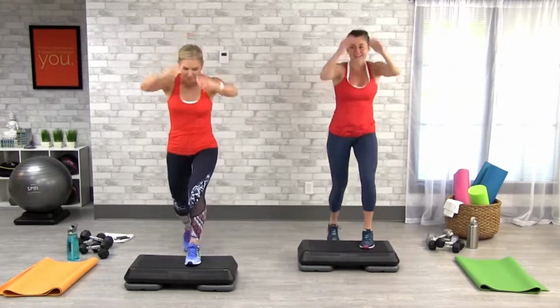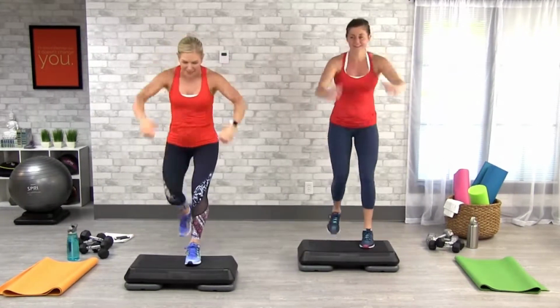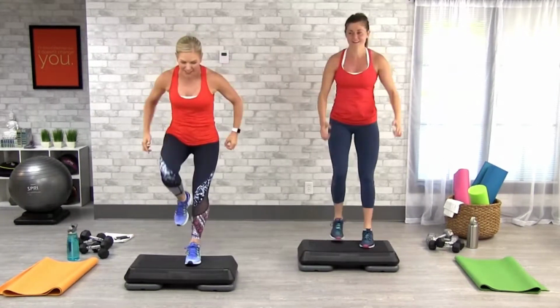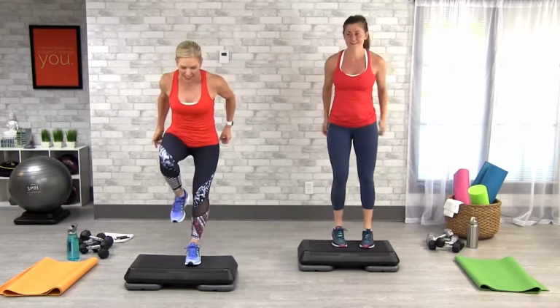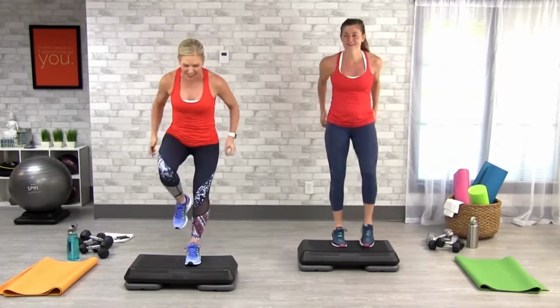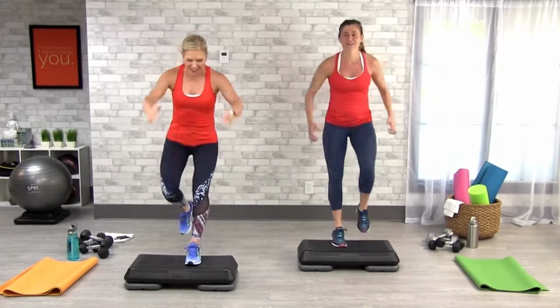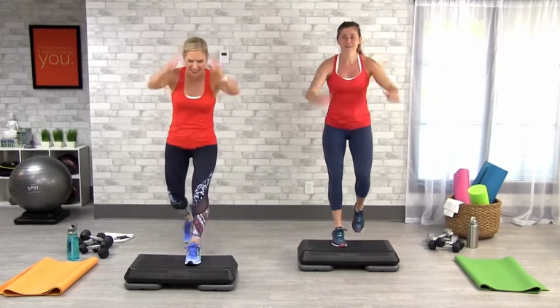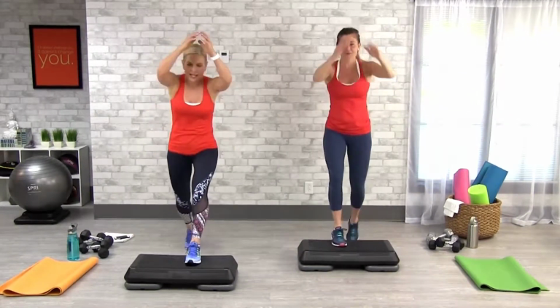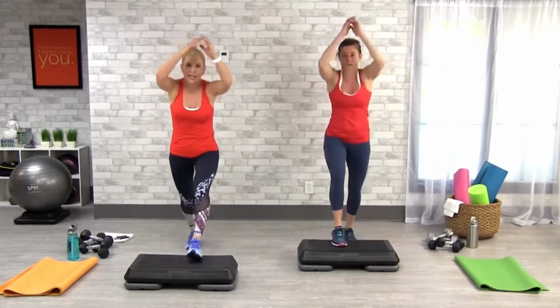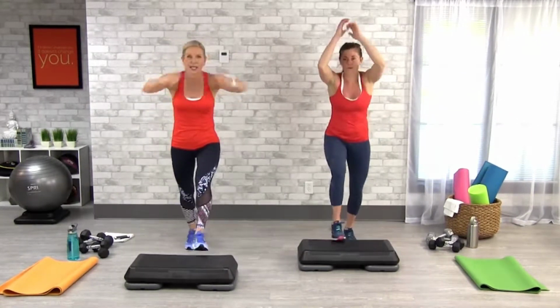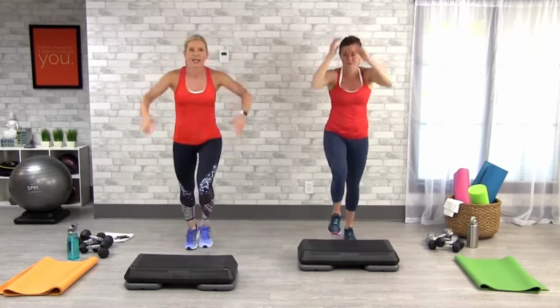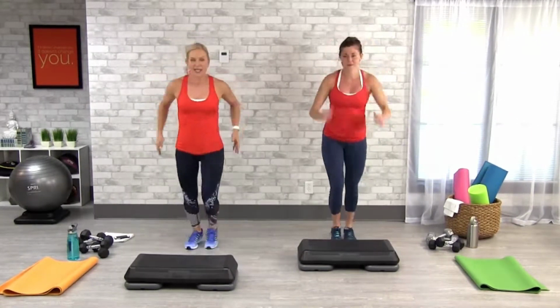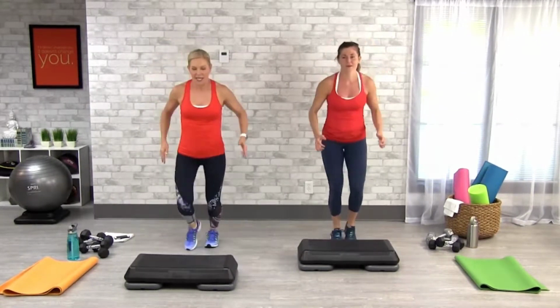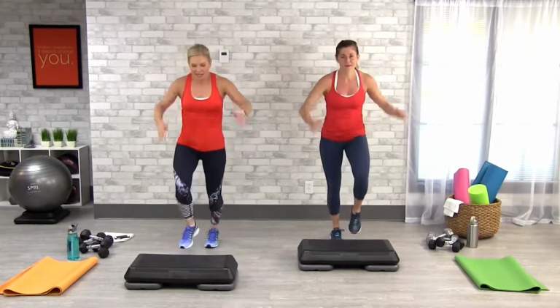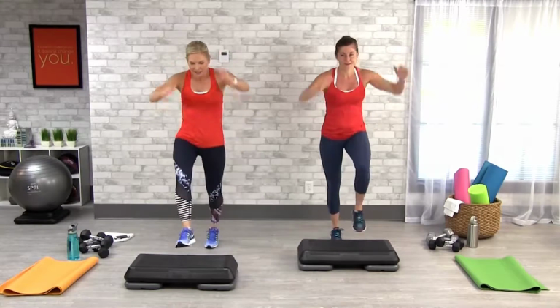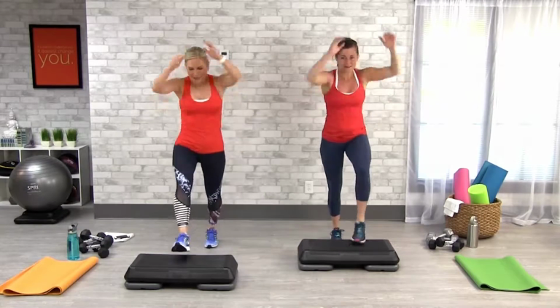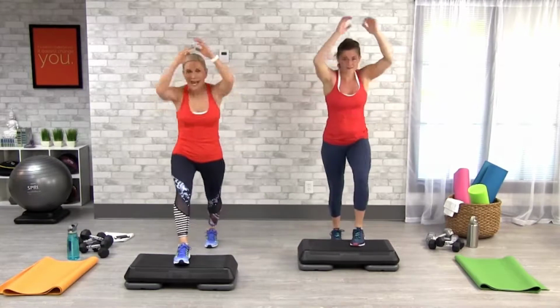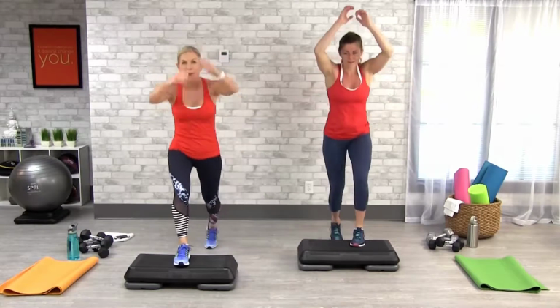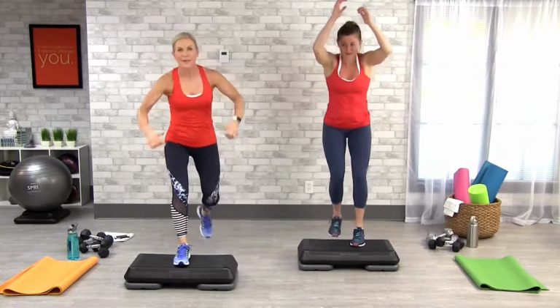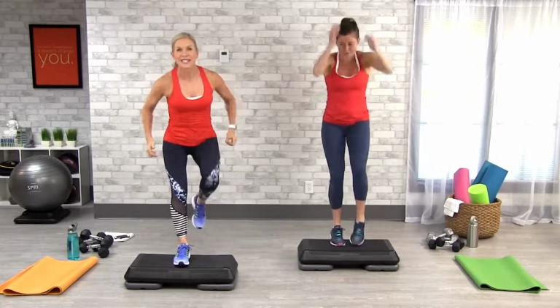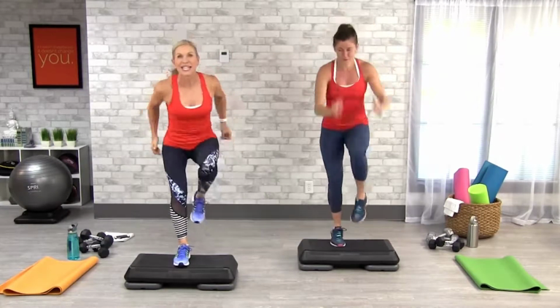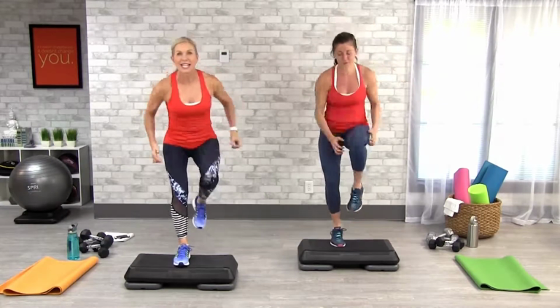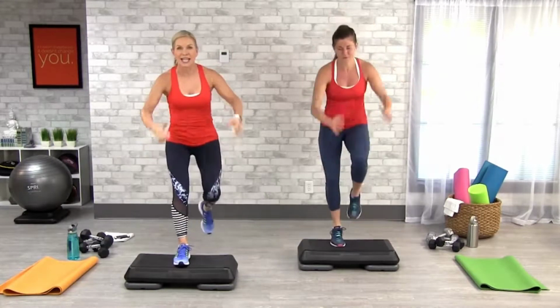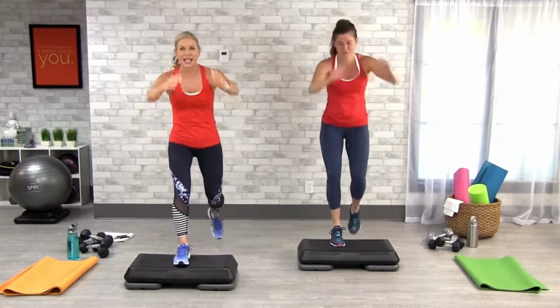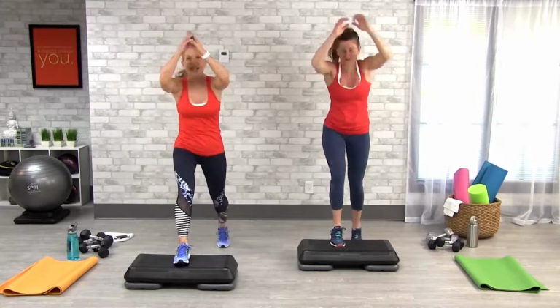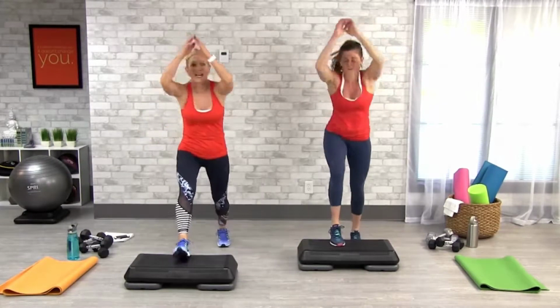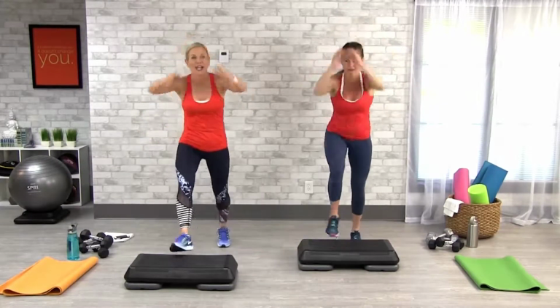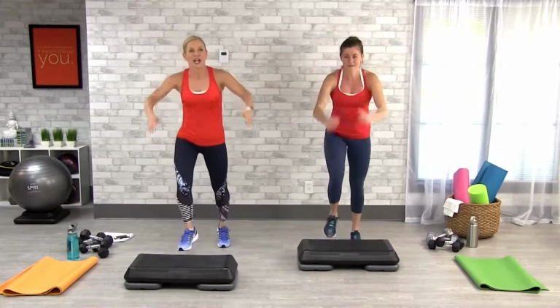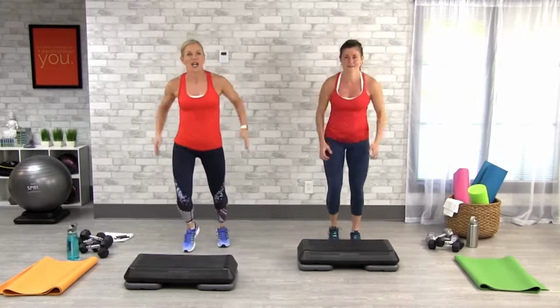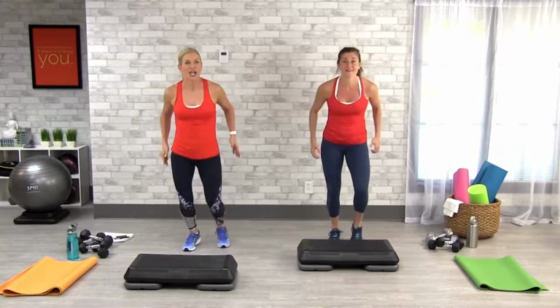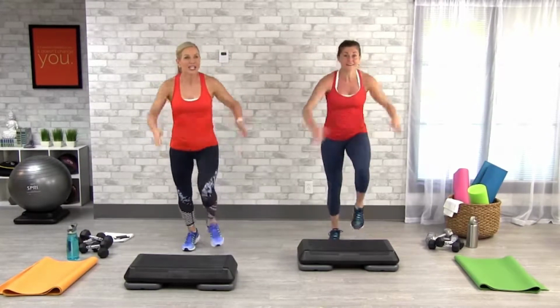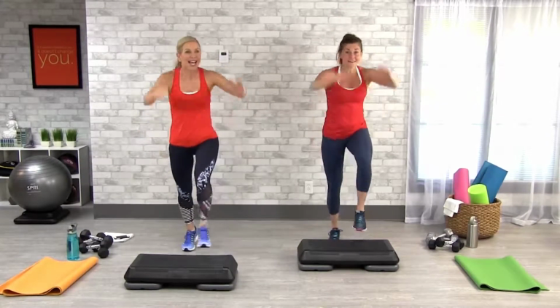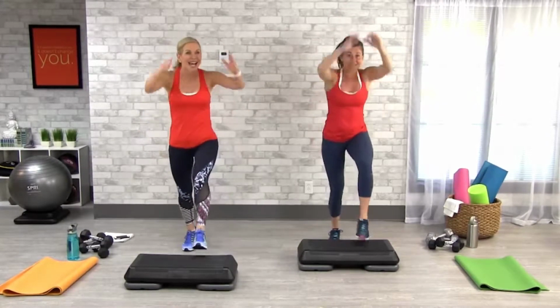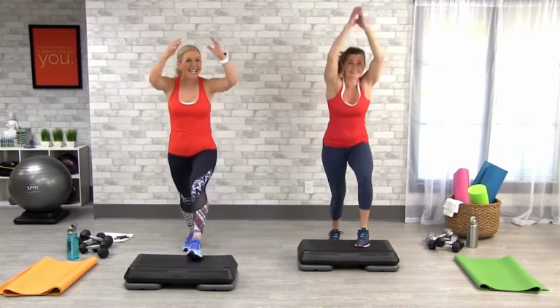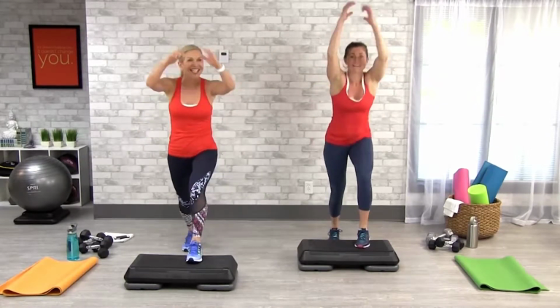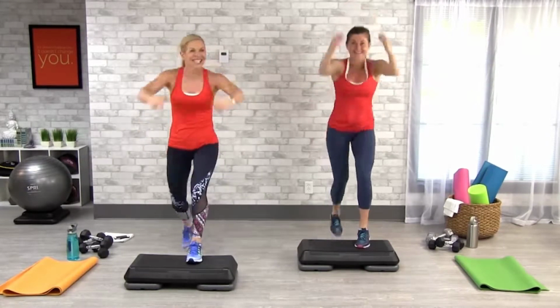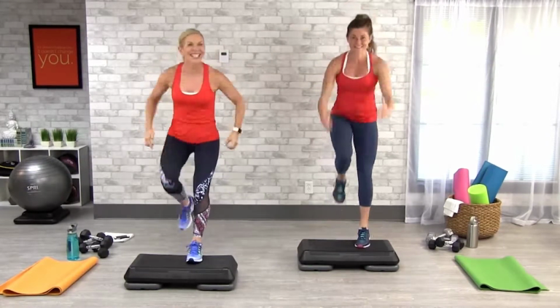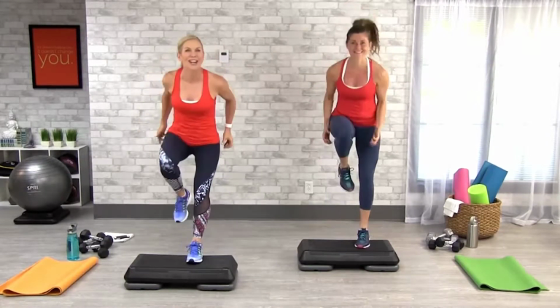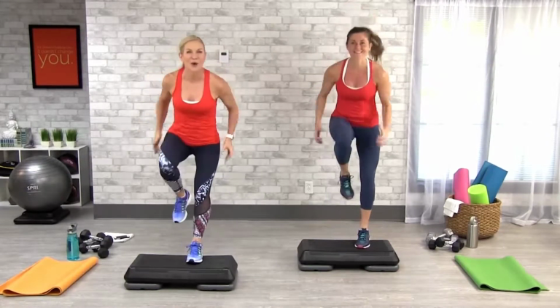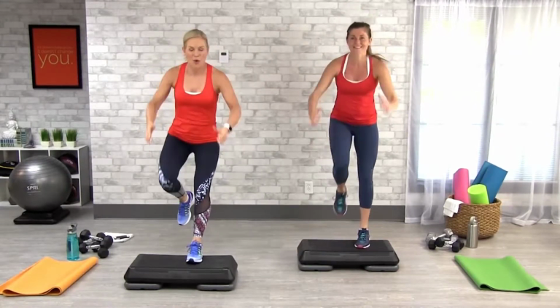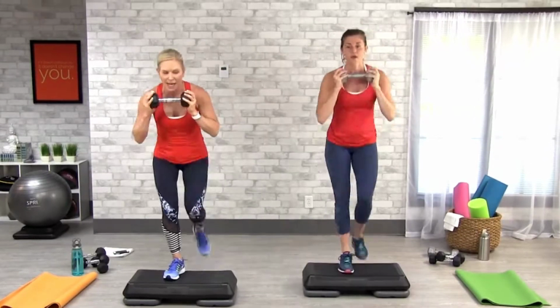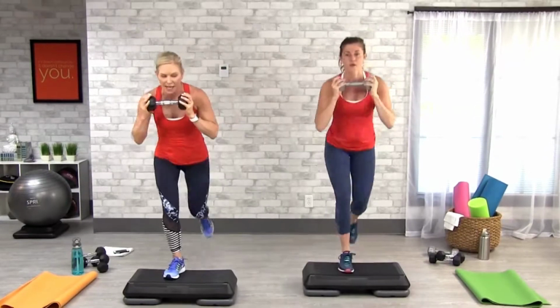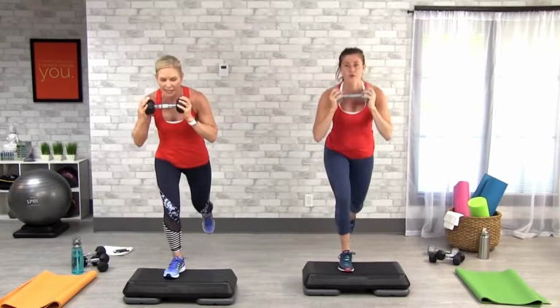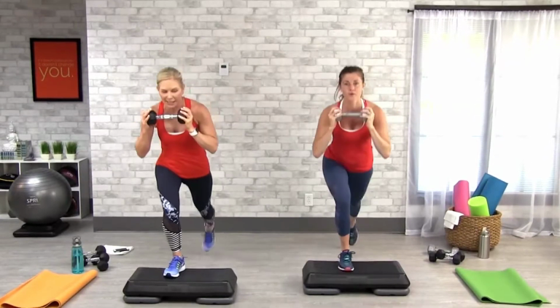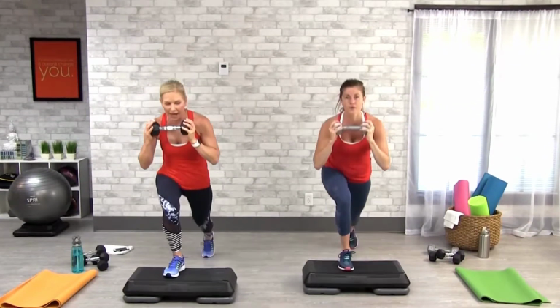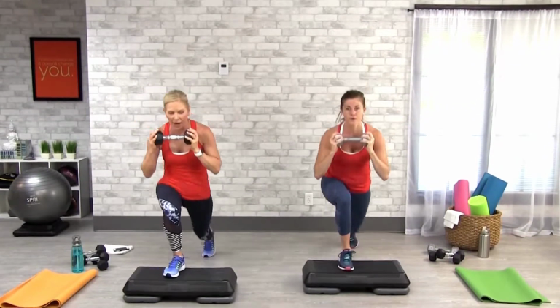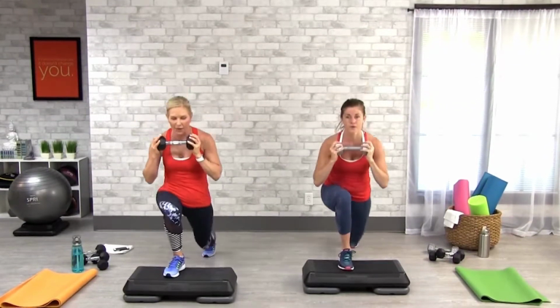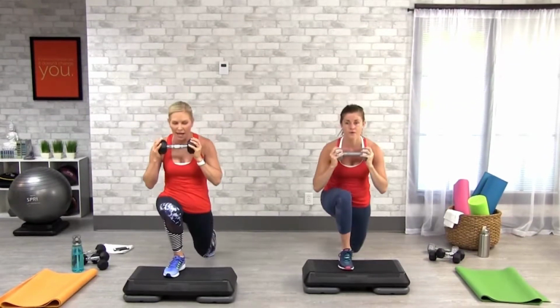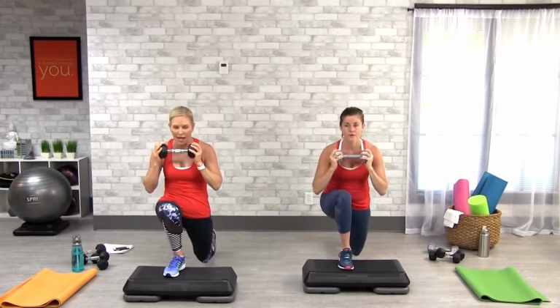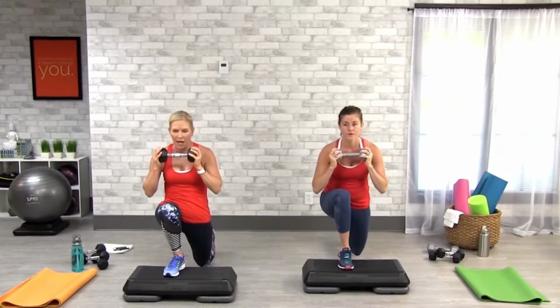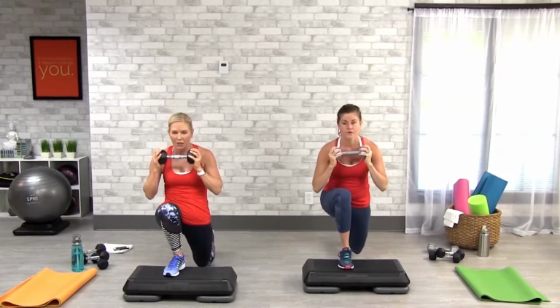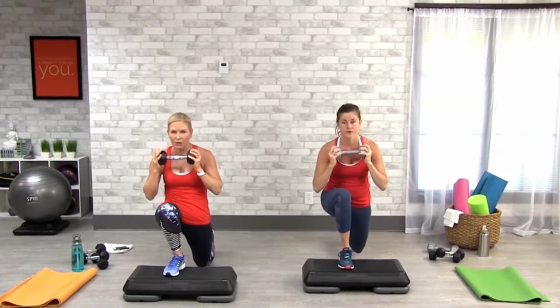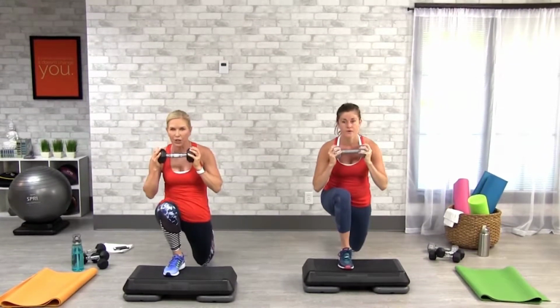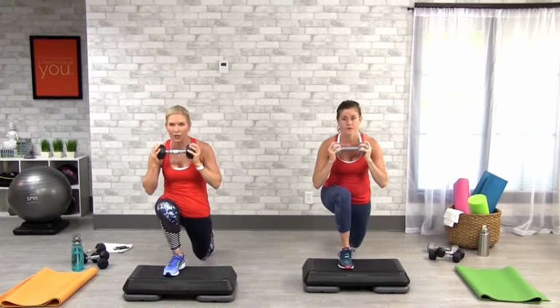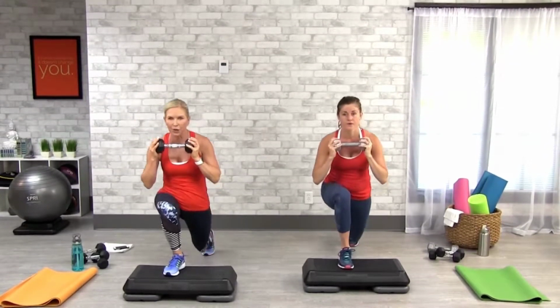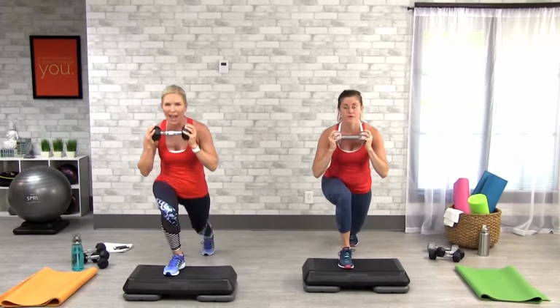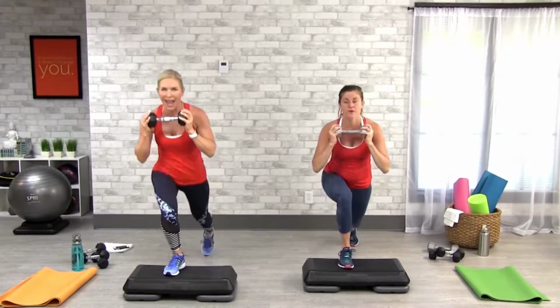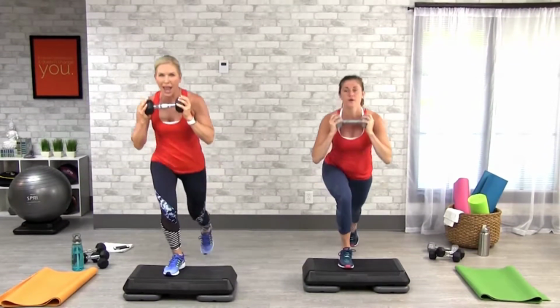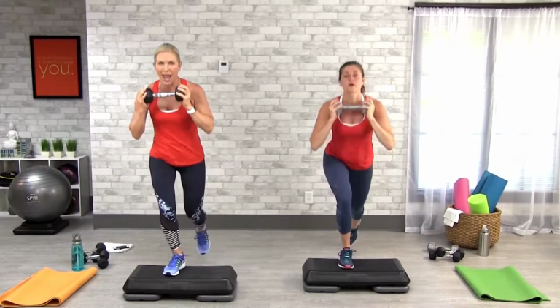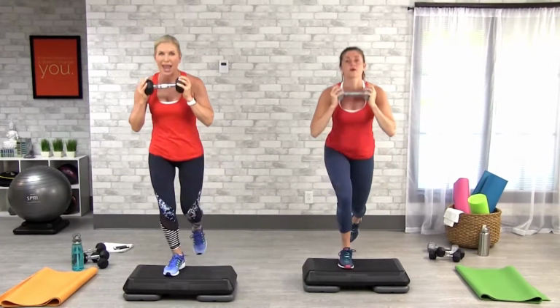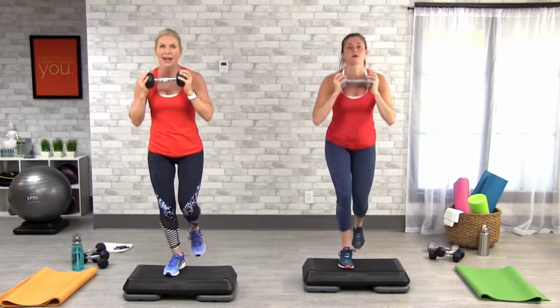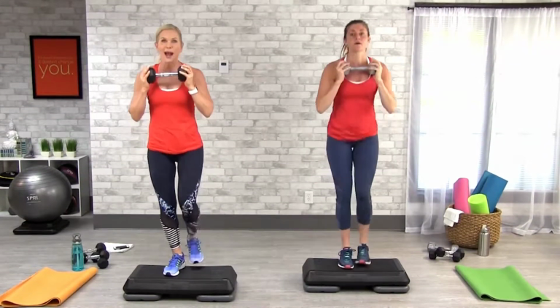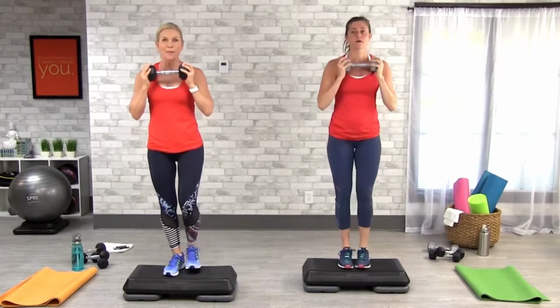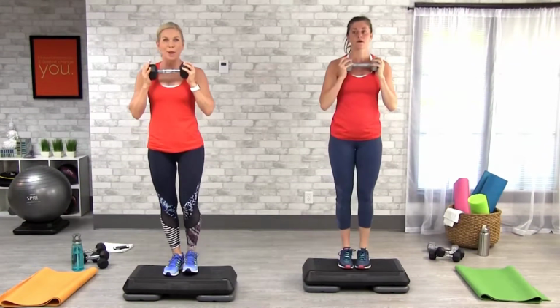Step knee. Step knee. You got it? Down, two, and up.